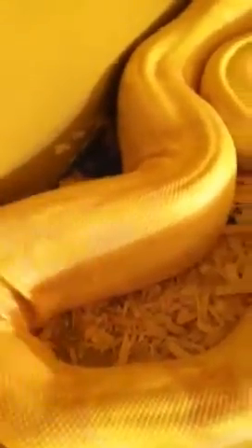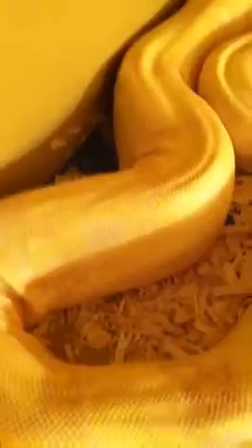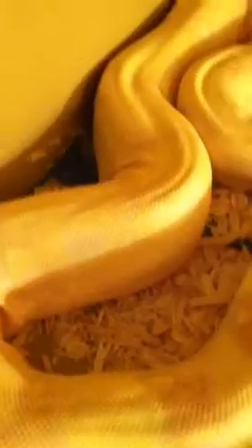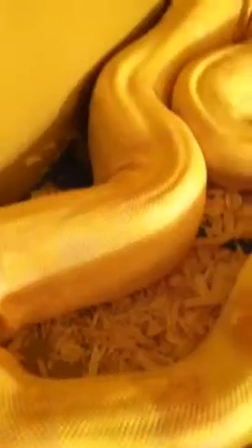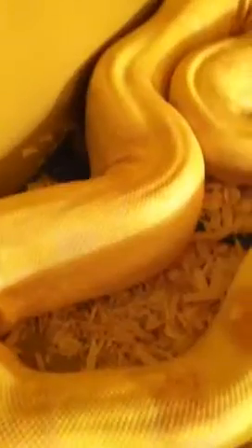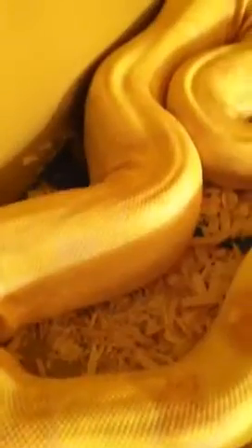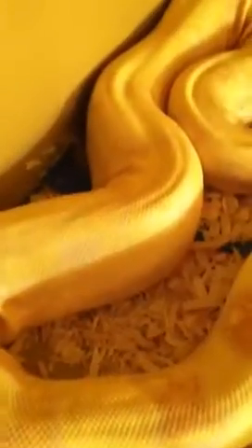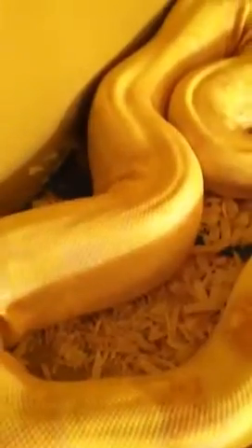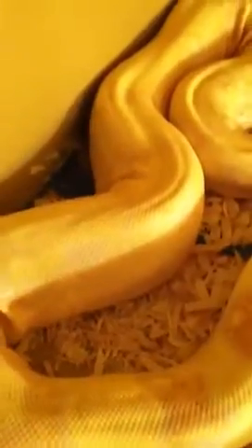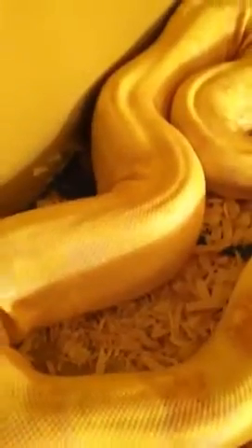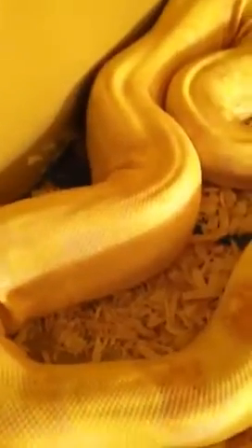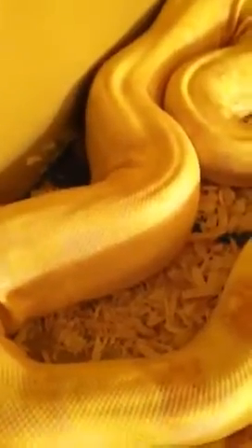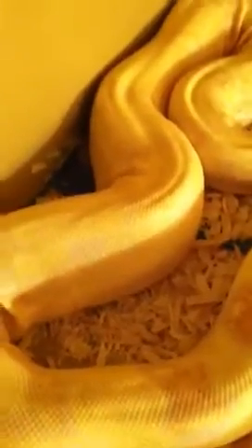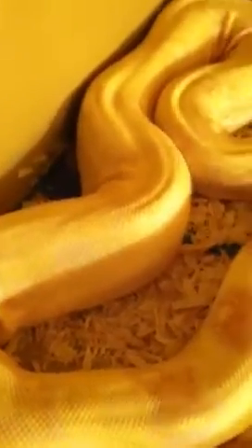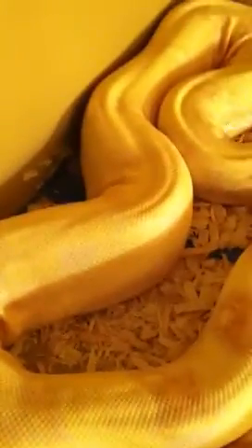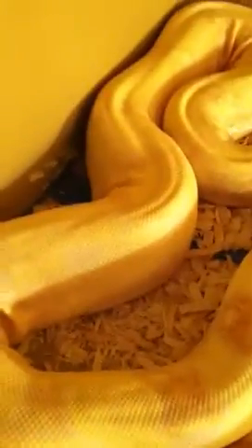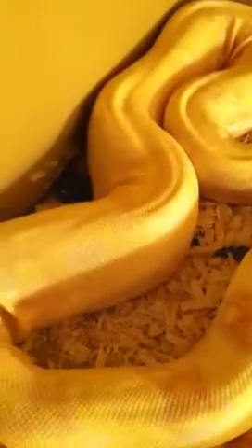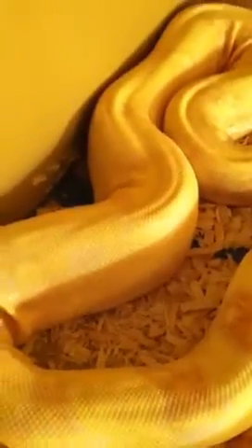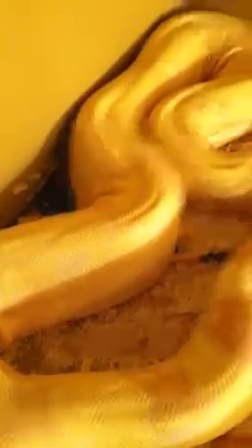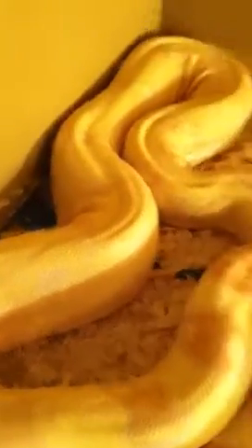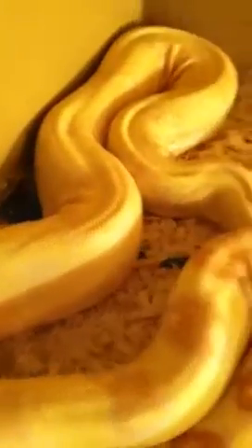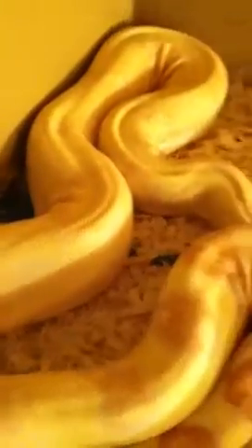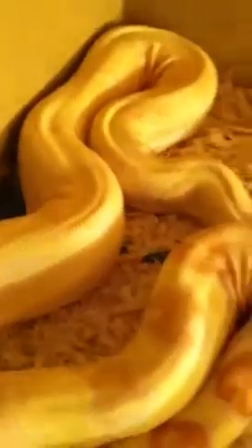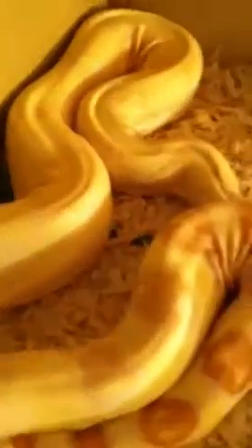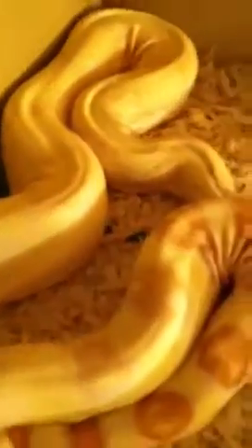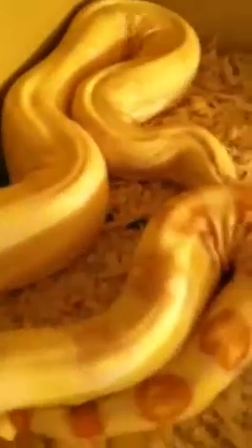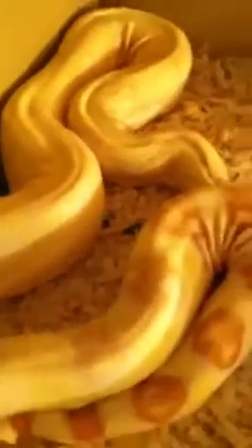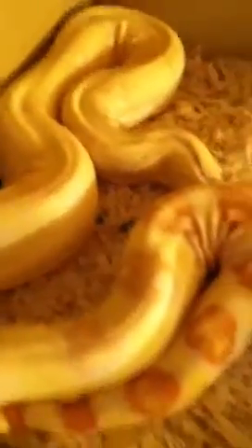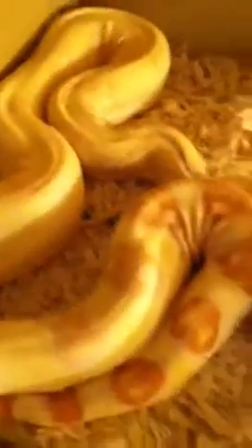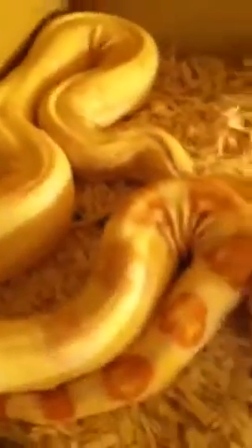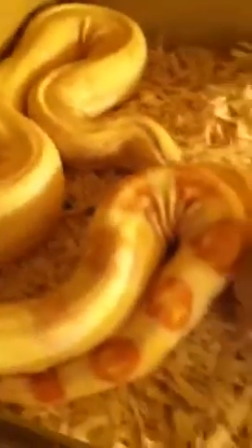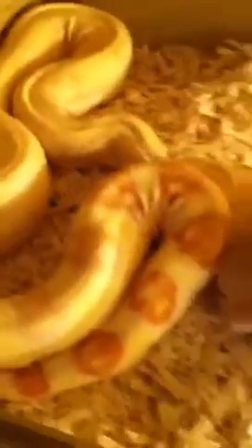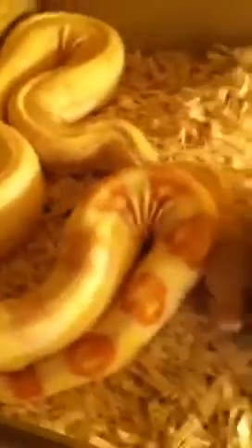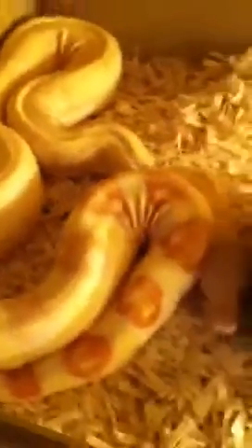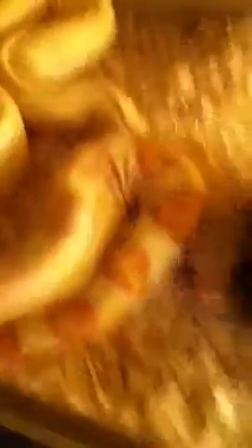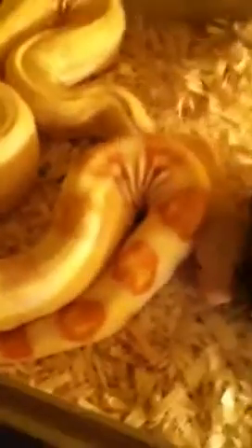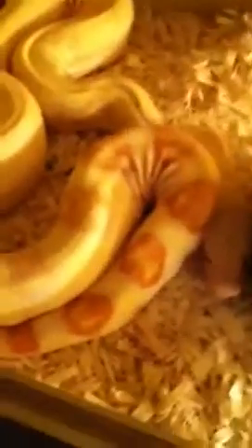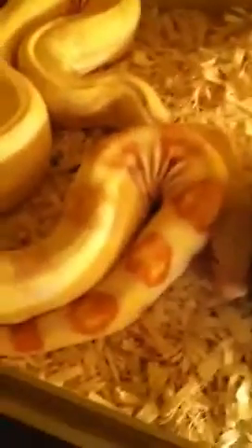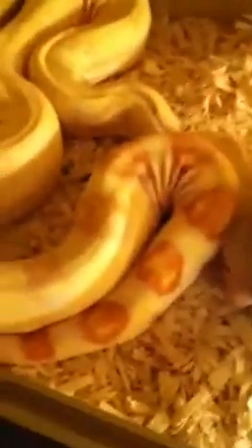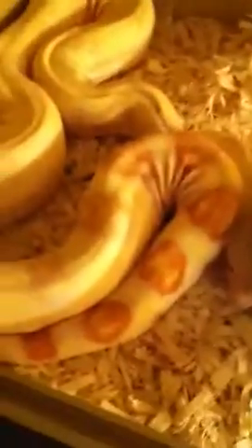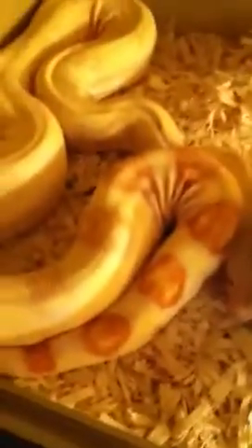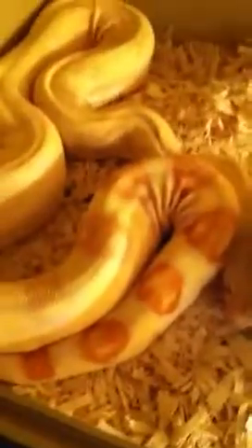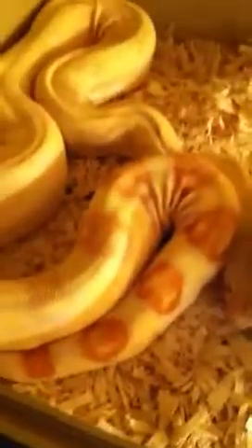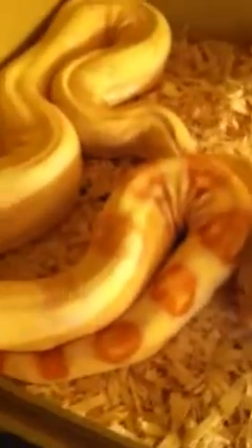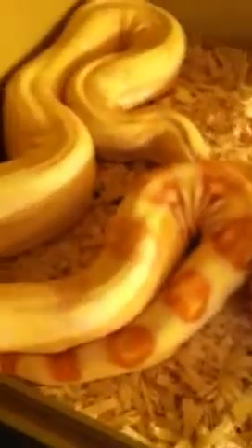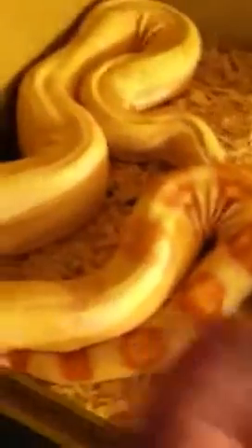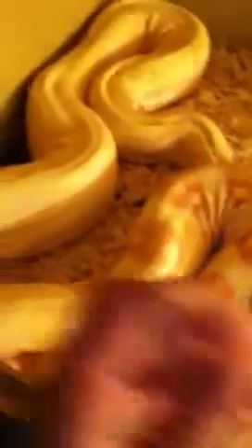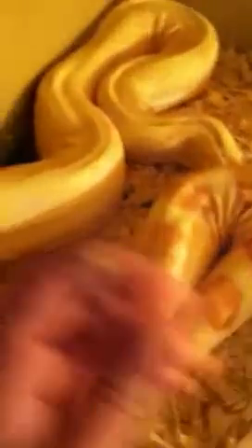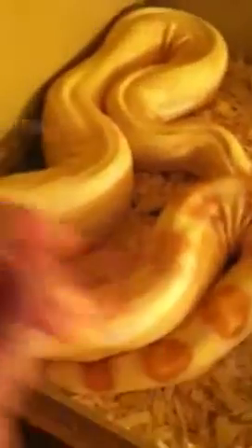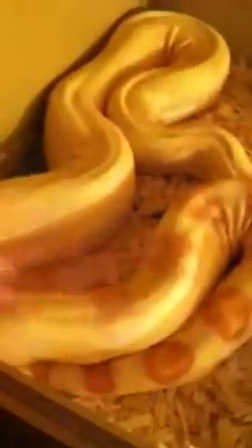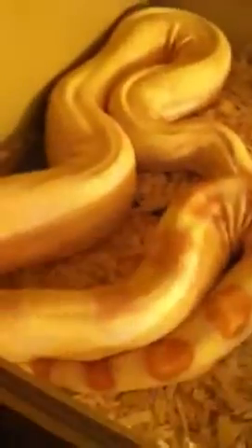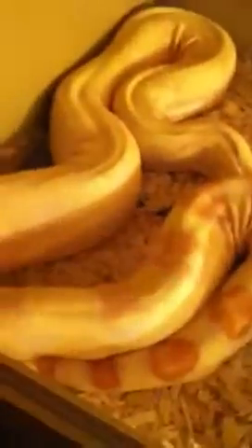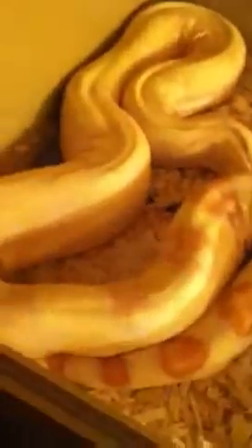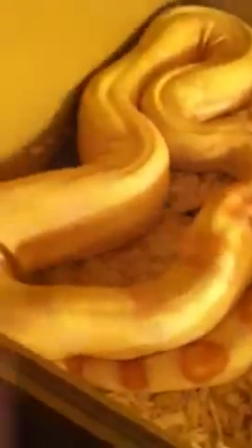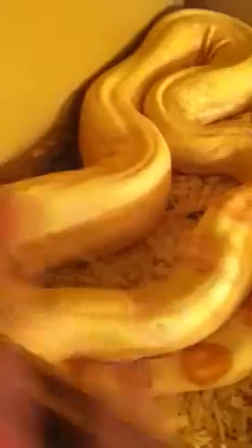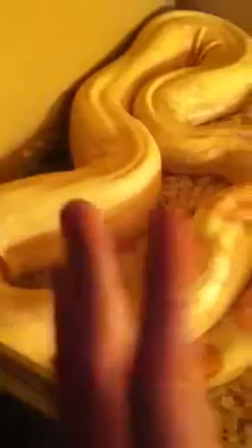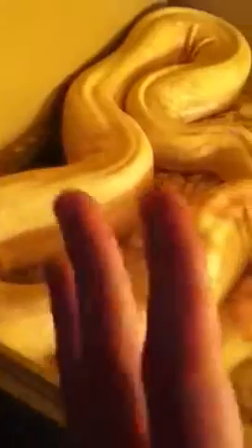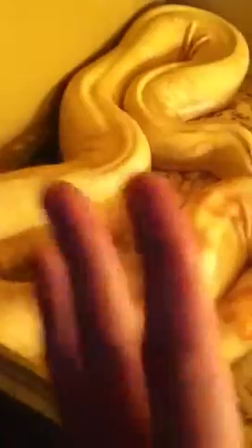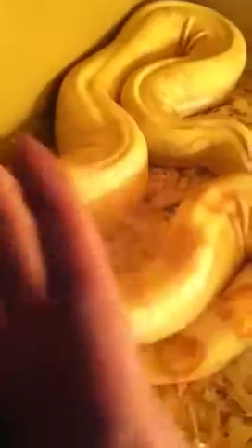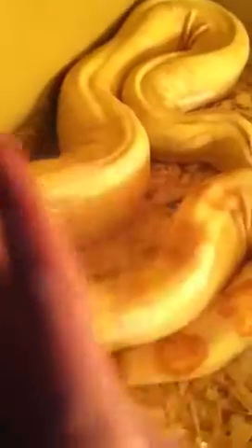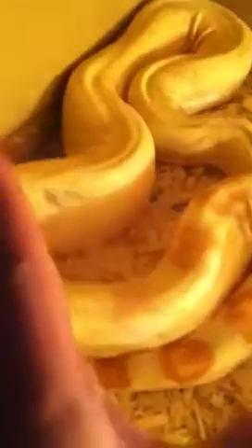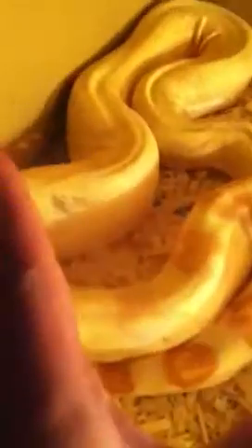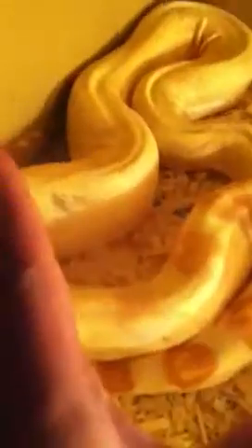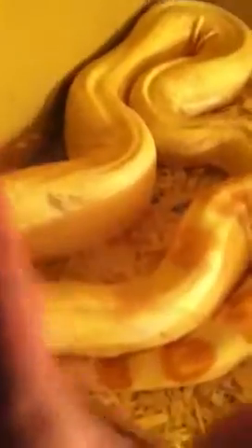She will have sun glows, albinos, and hypos that are all head albino.